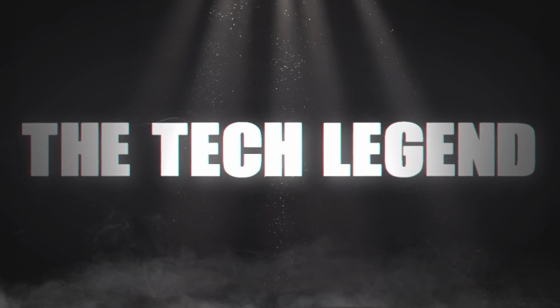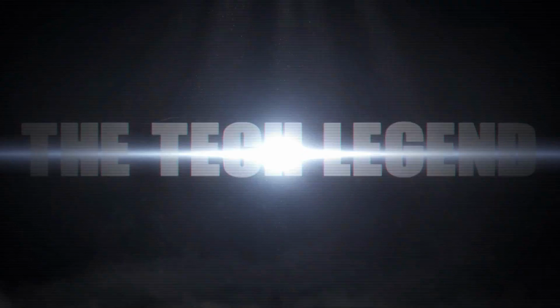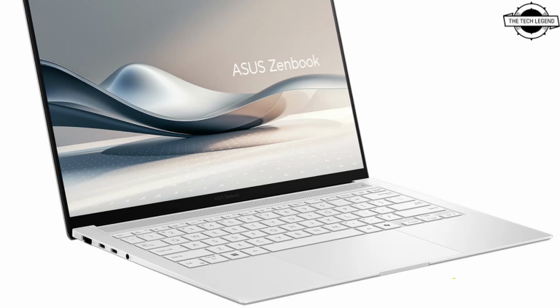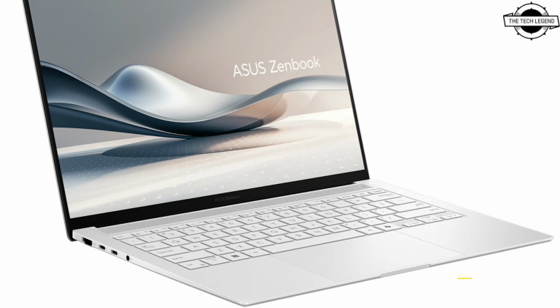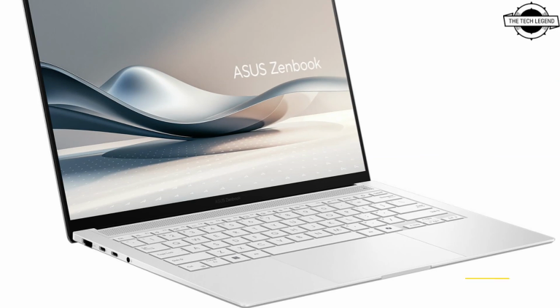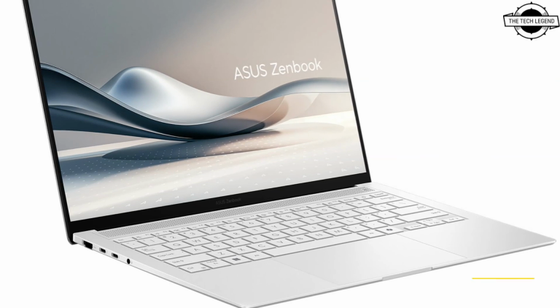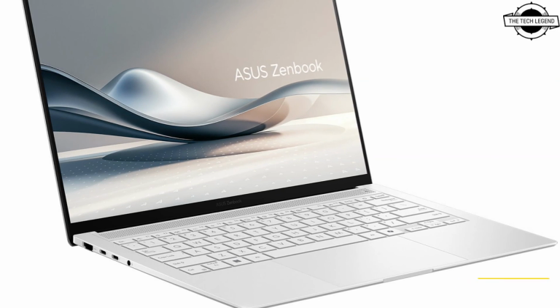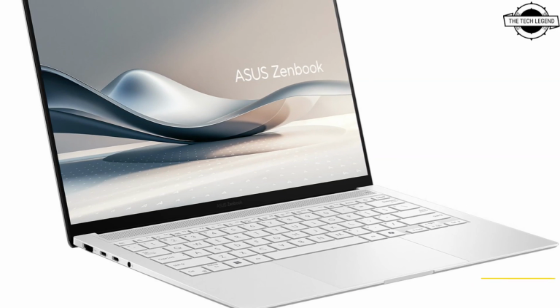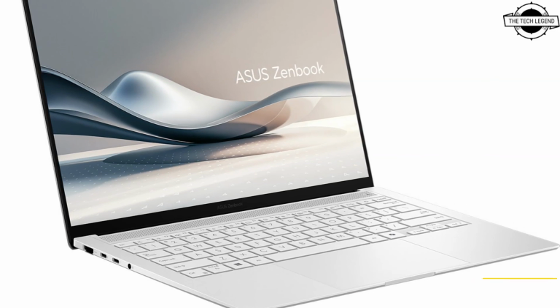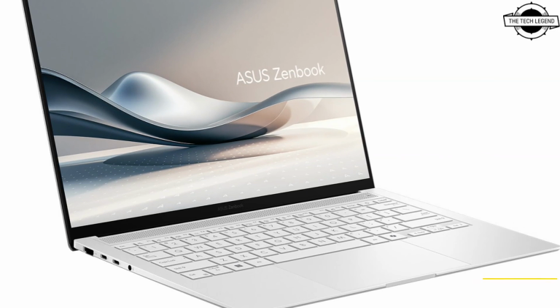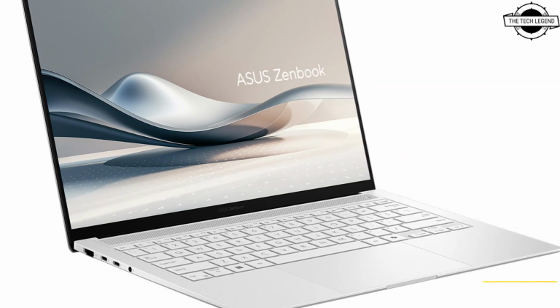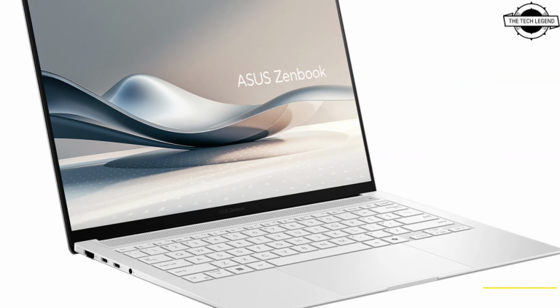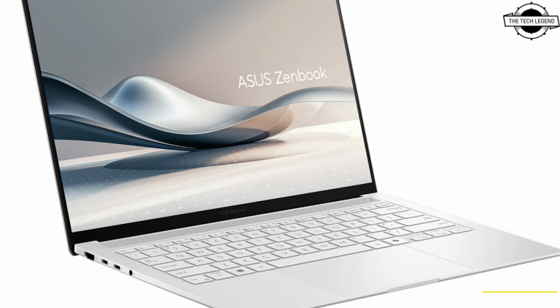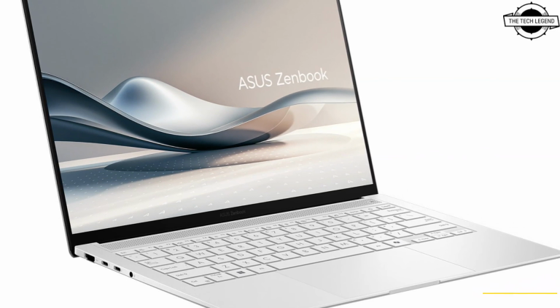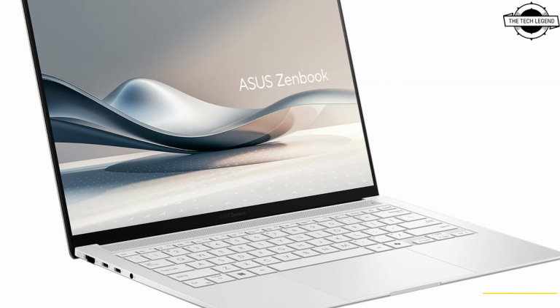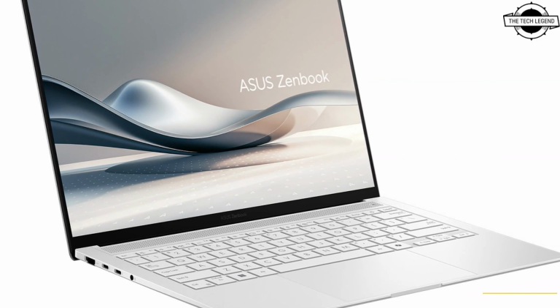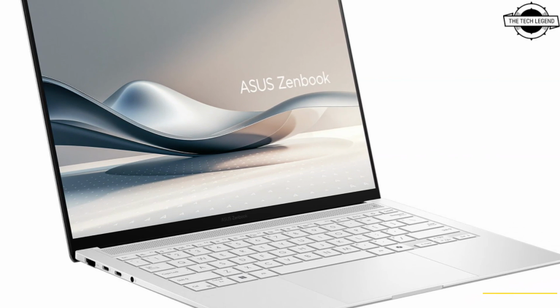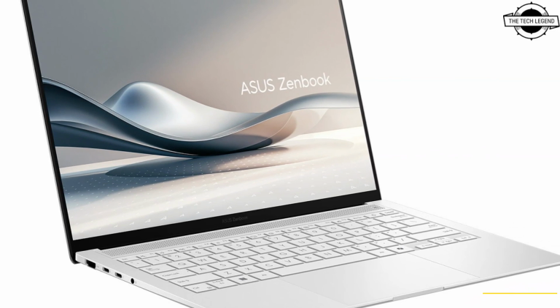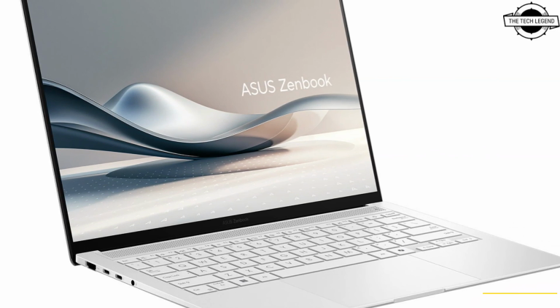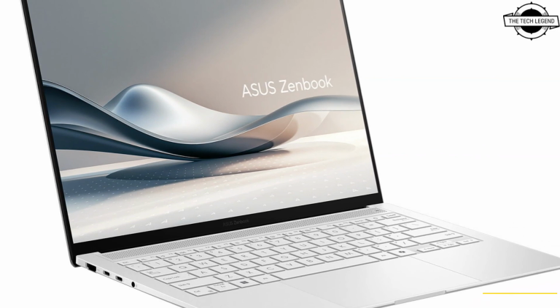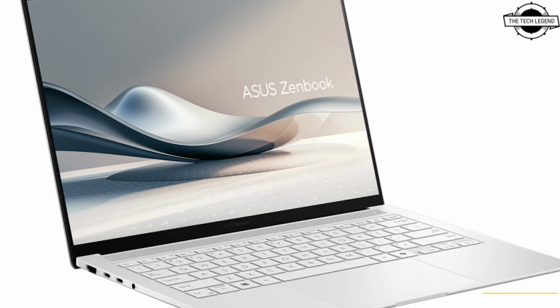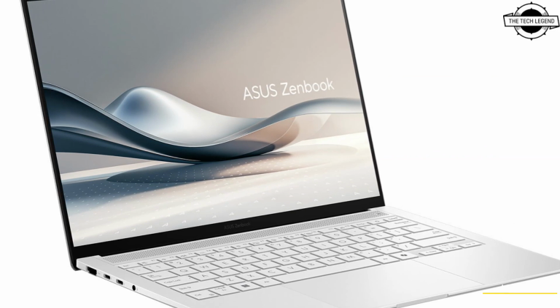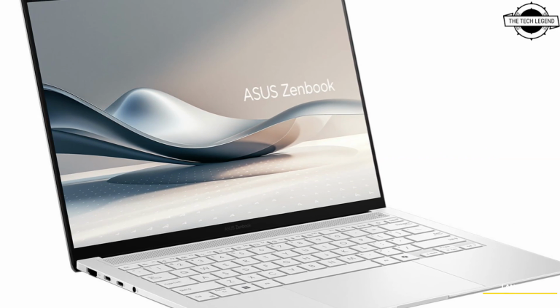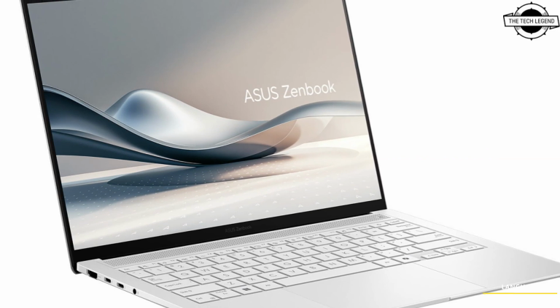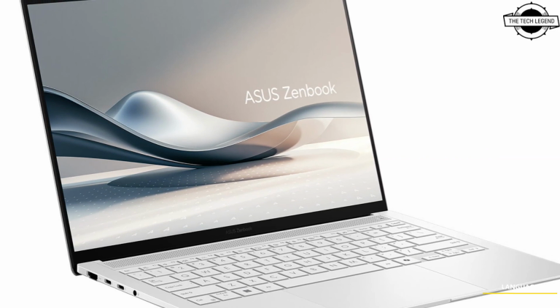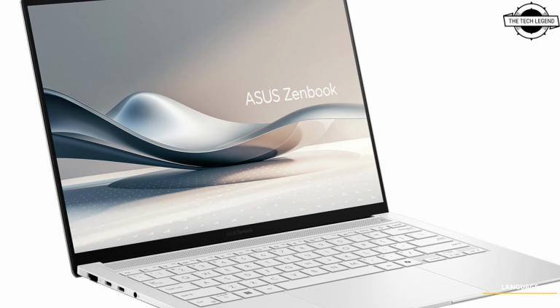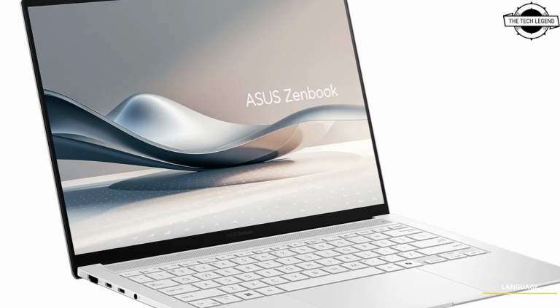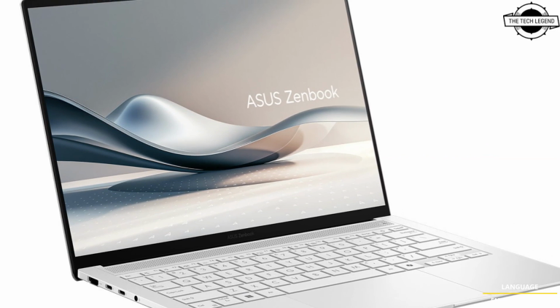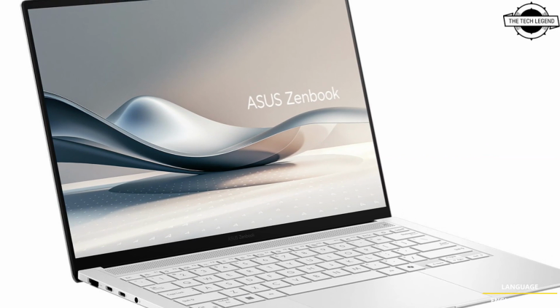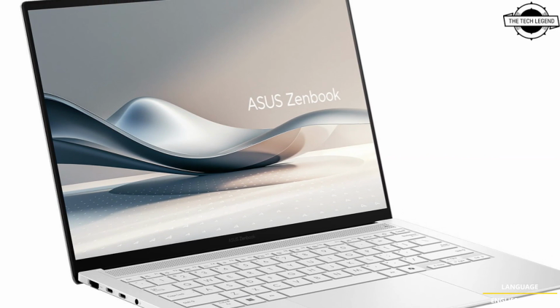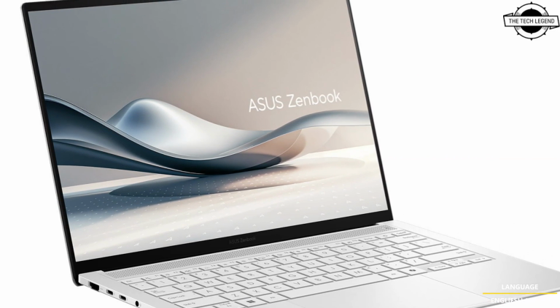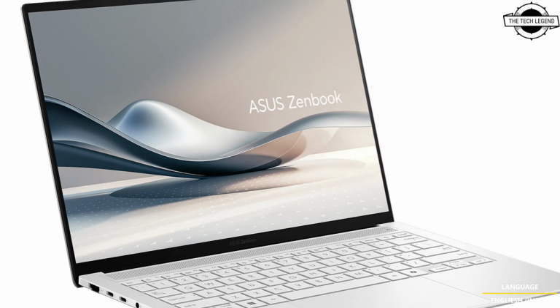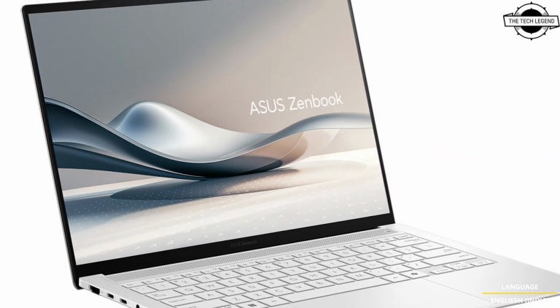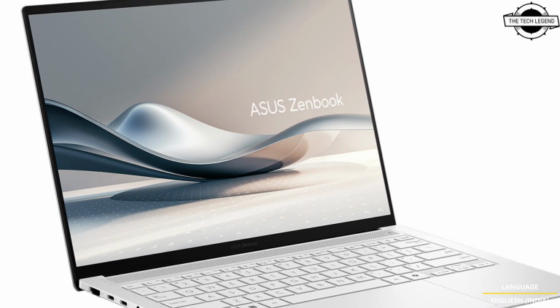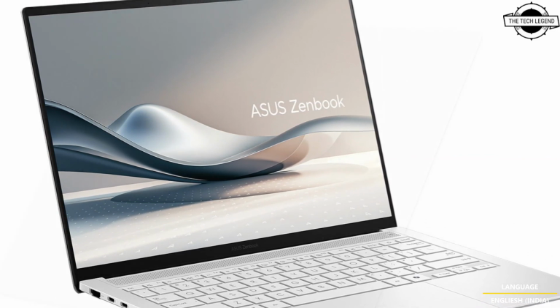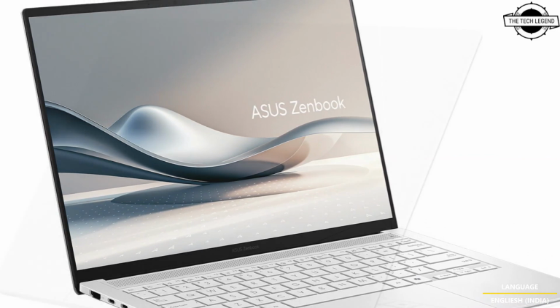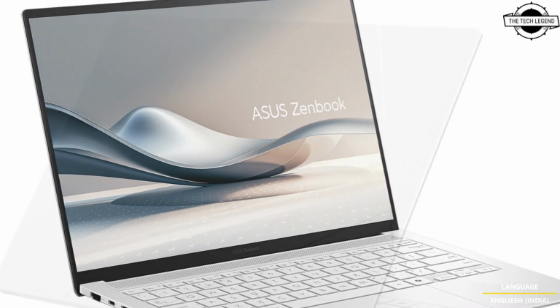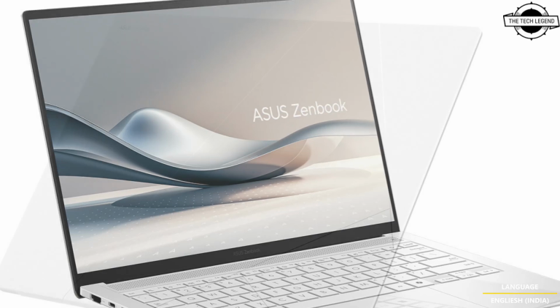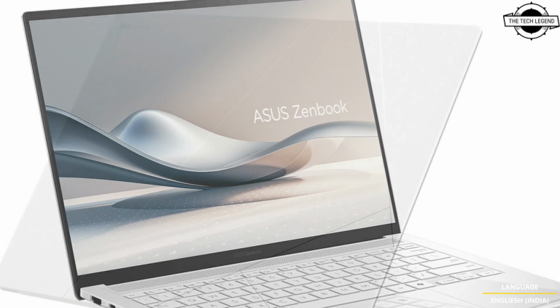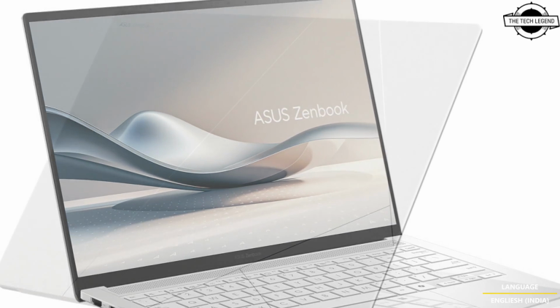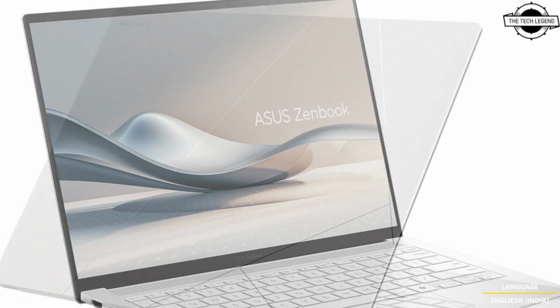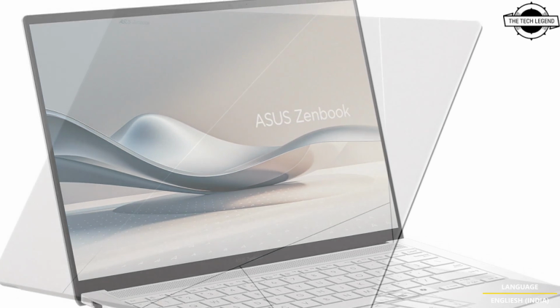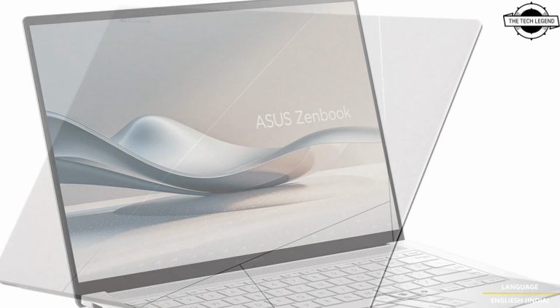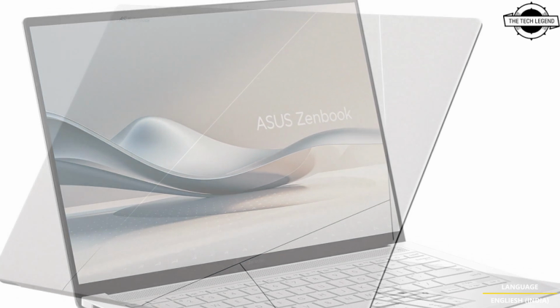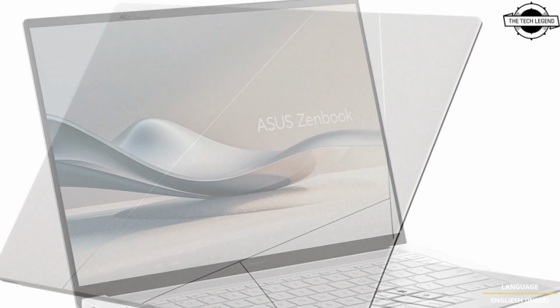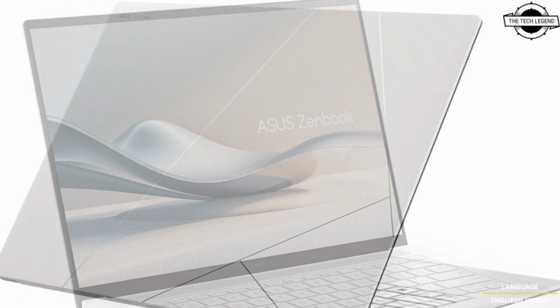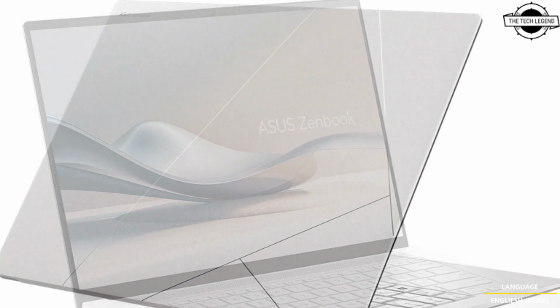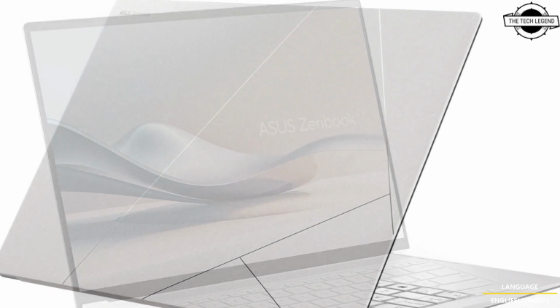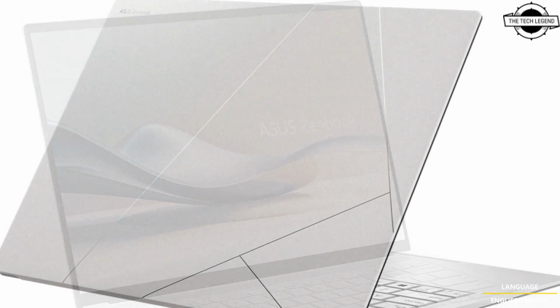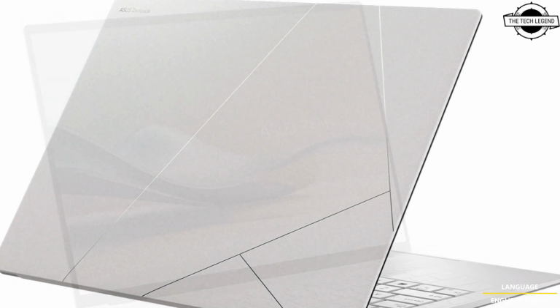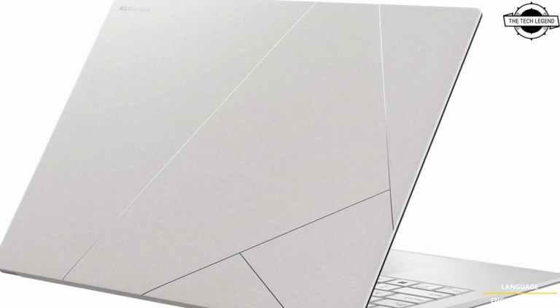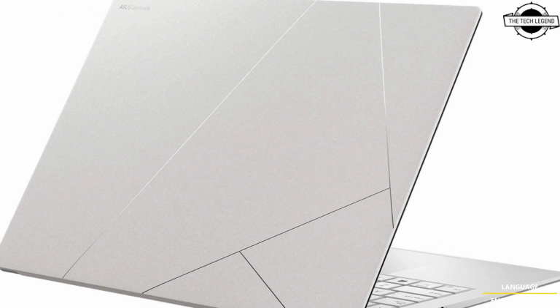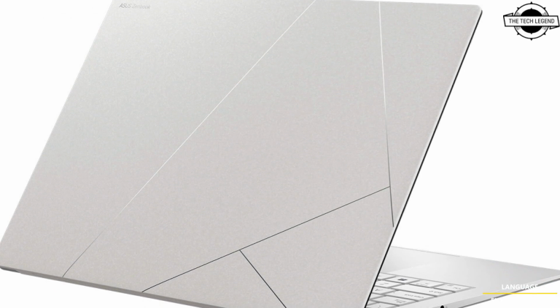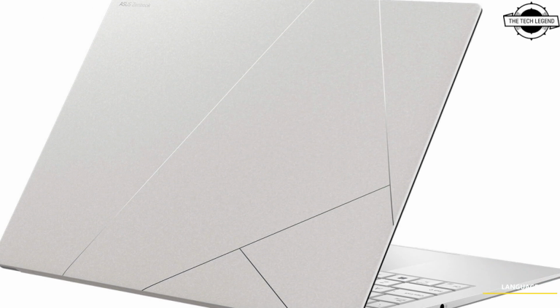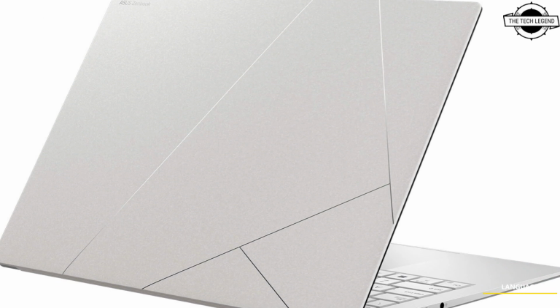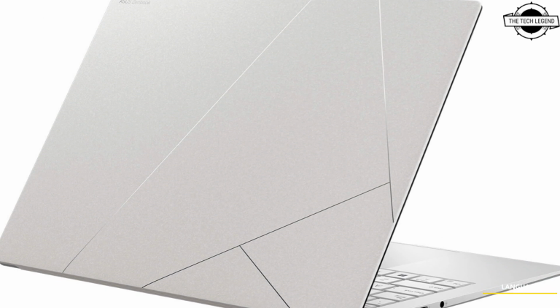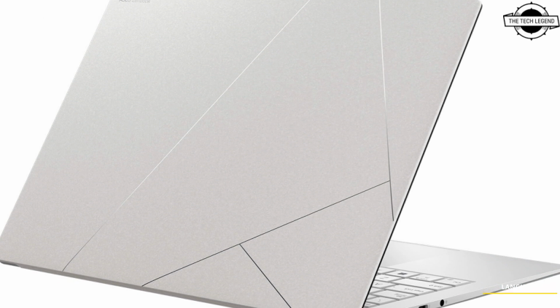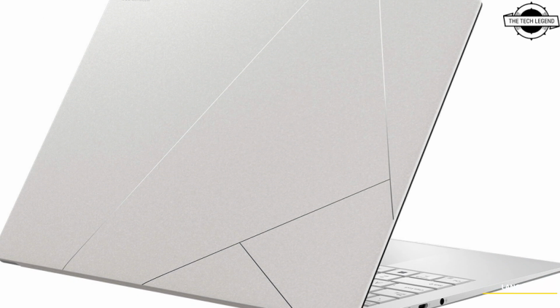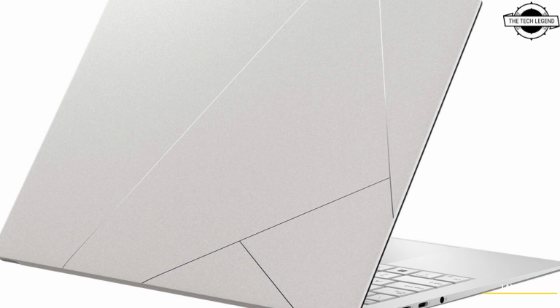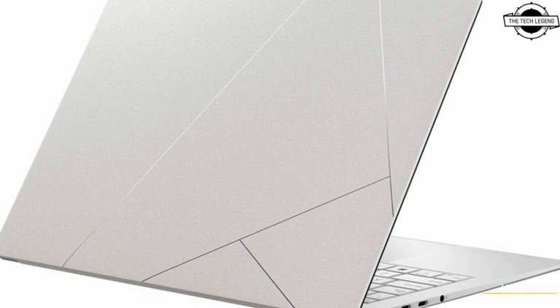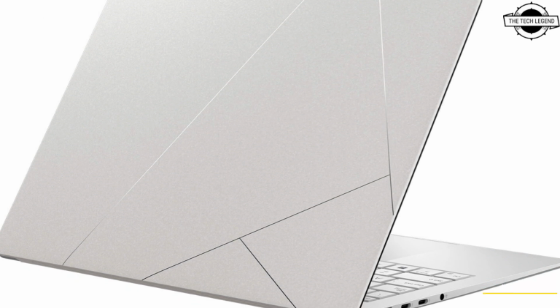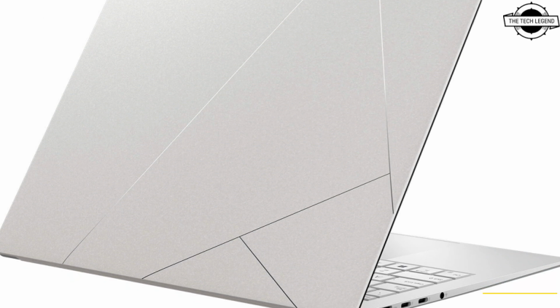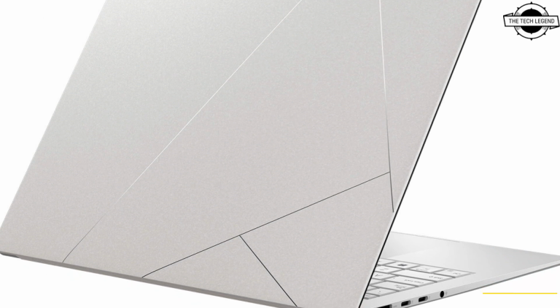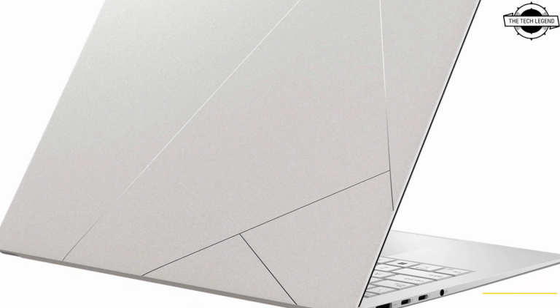Hello friends and welcome back to the Tech Legends channel. Today I will talk about the ASUS All-New AI Powered Zenbook S14.